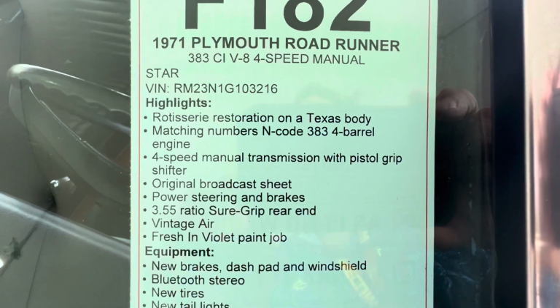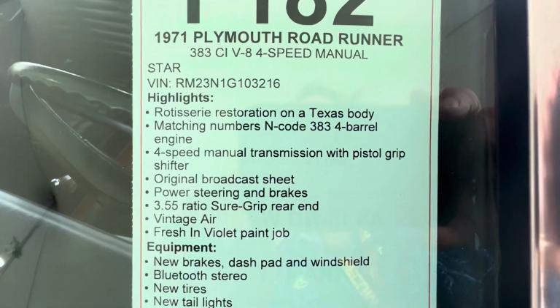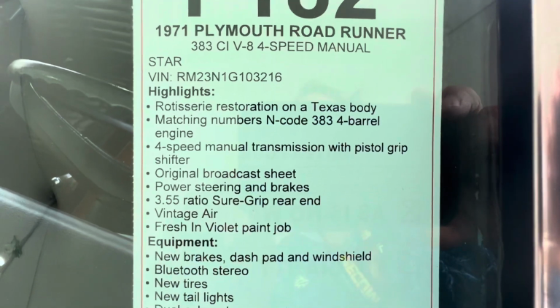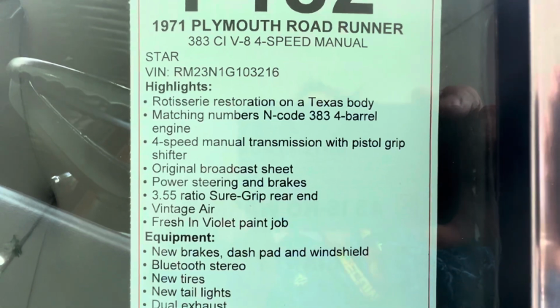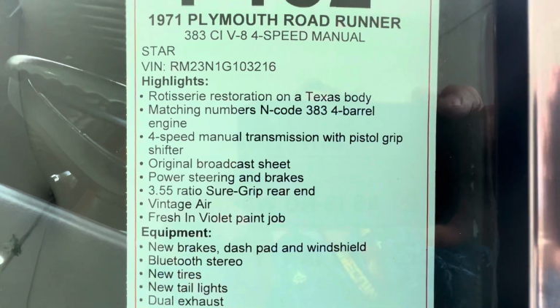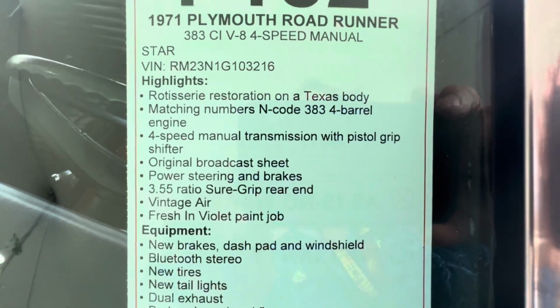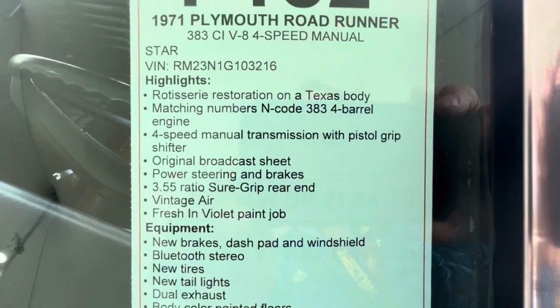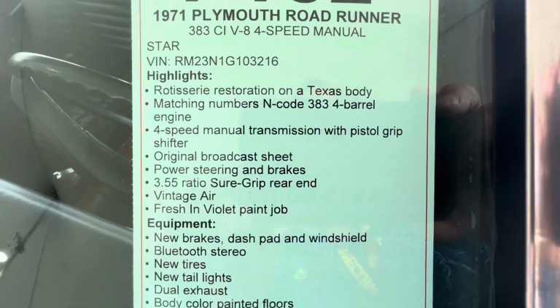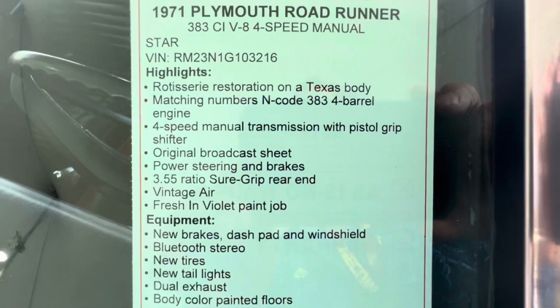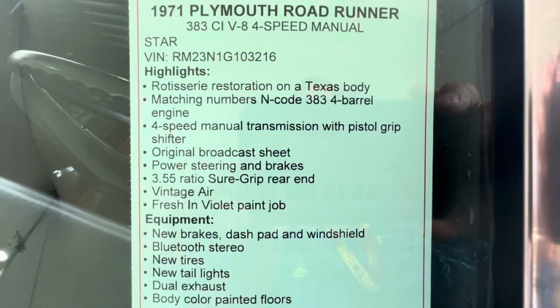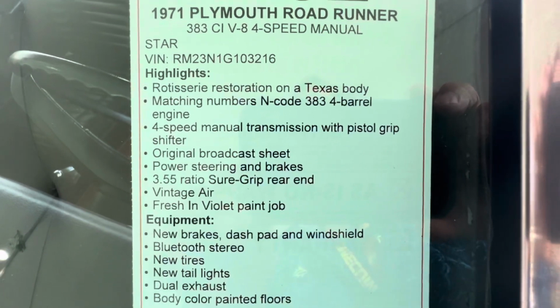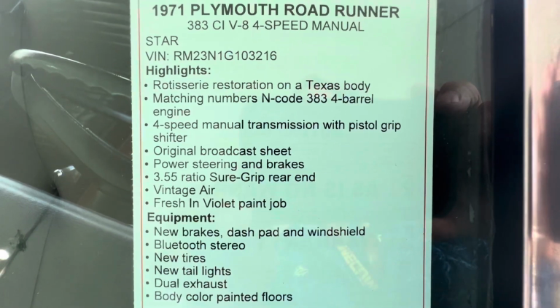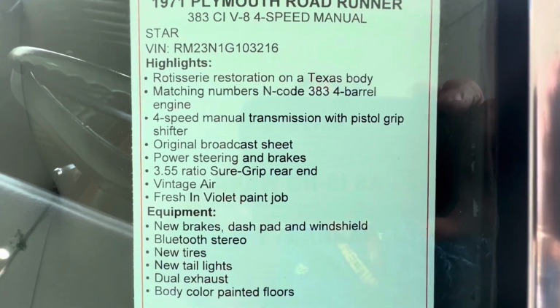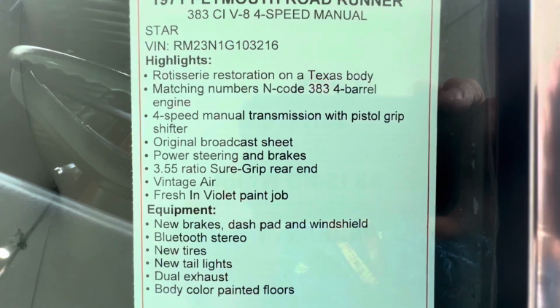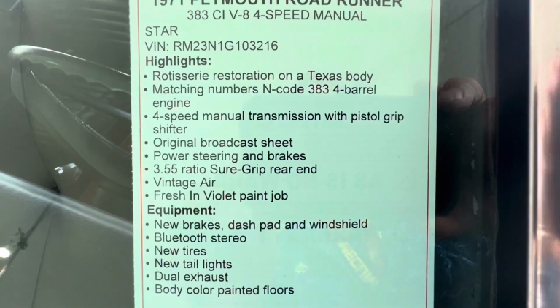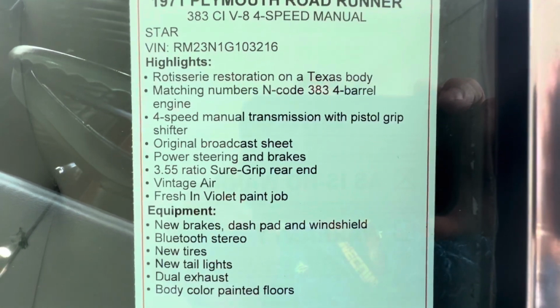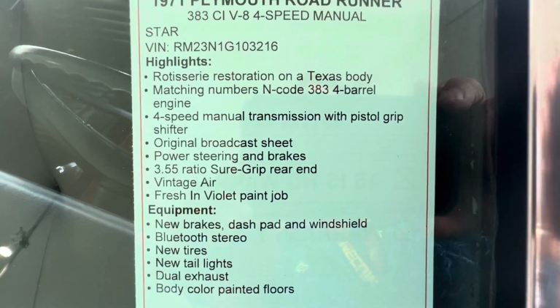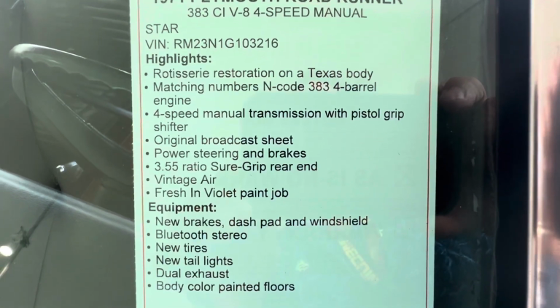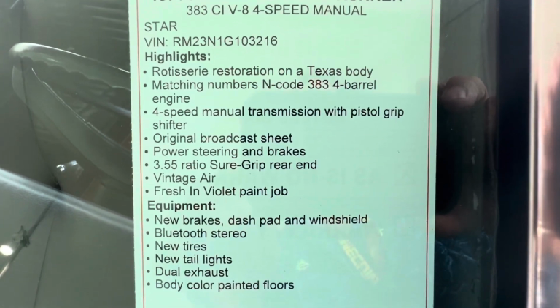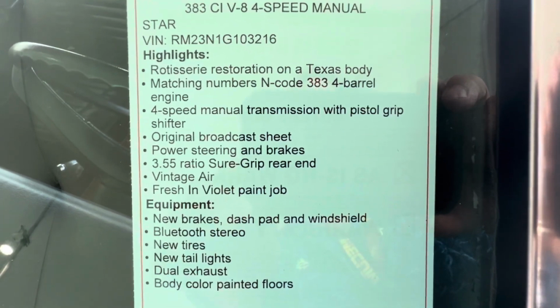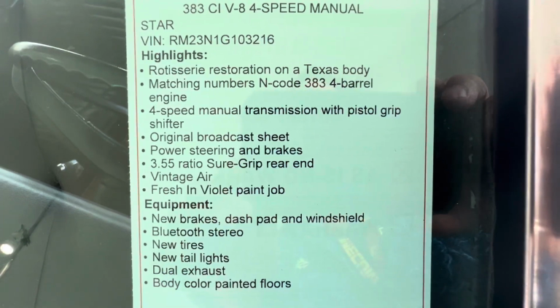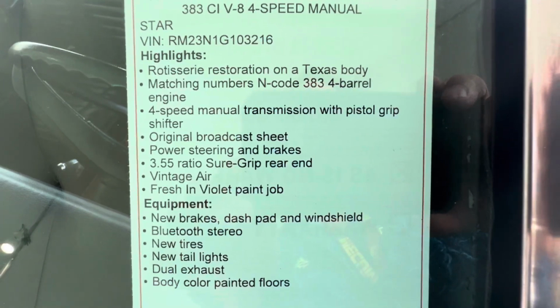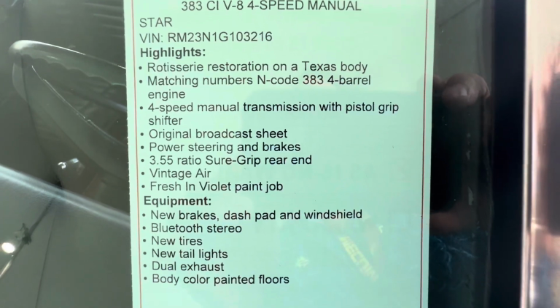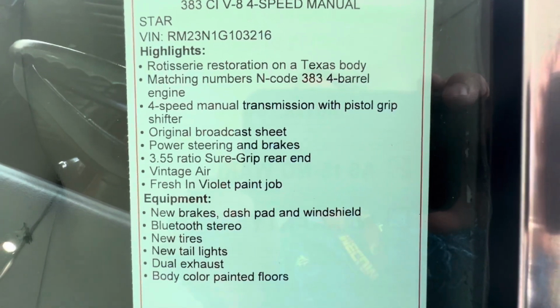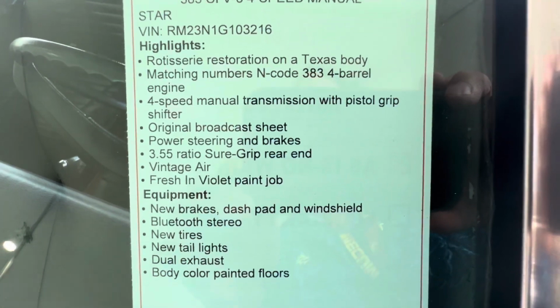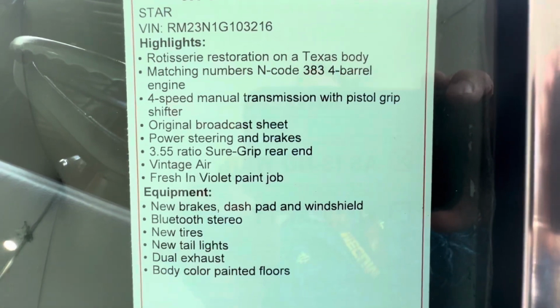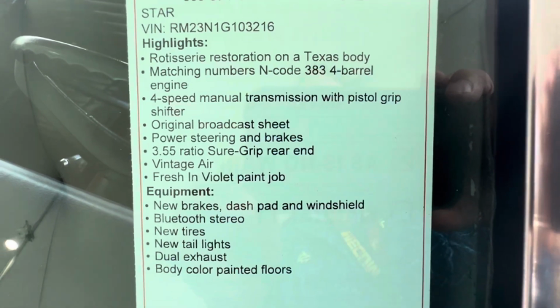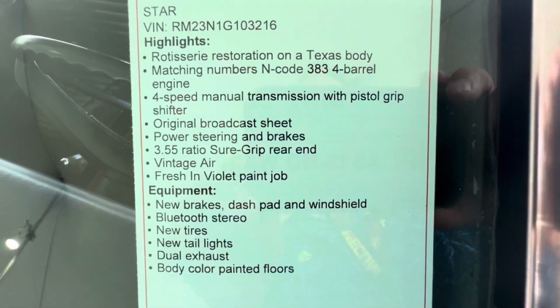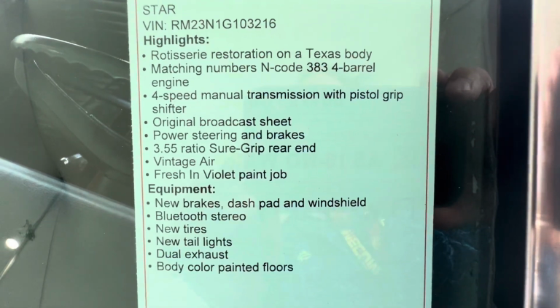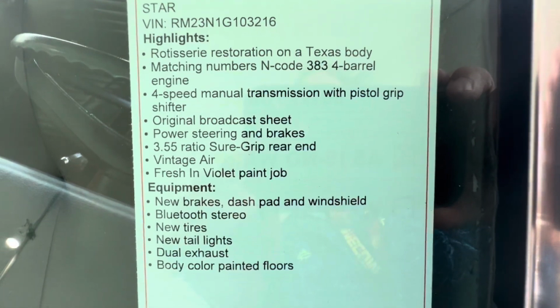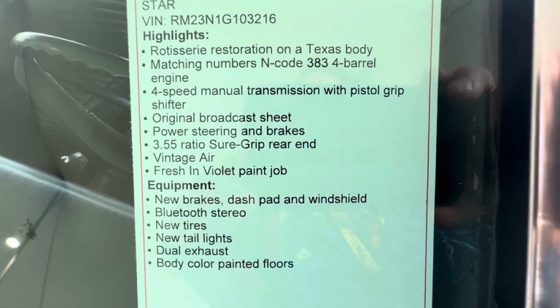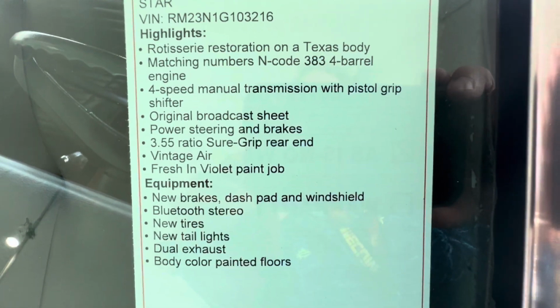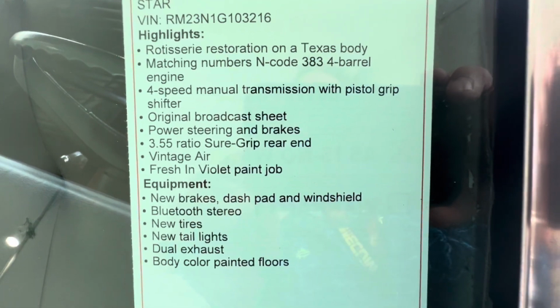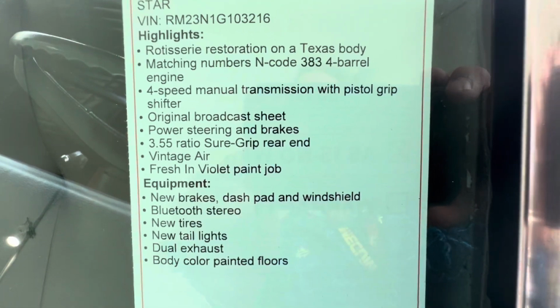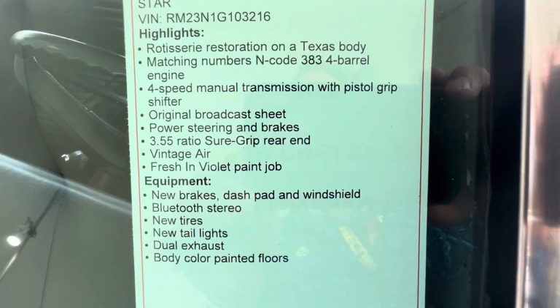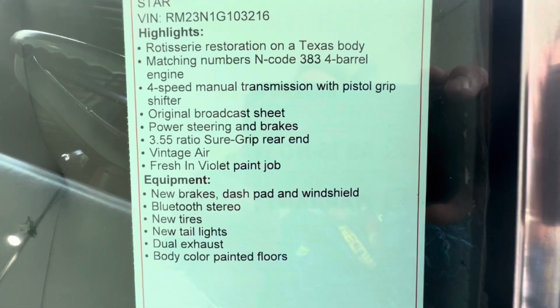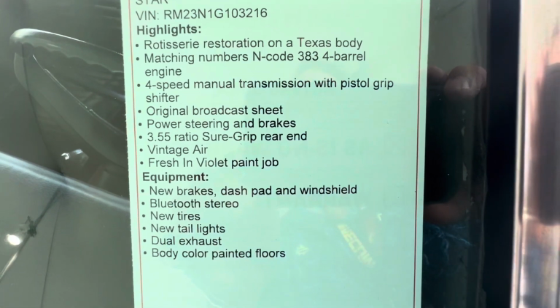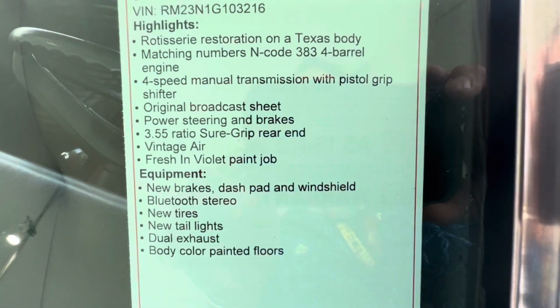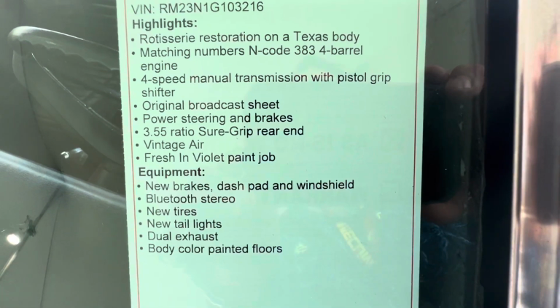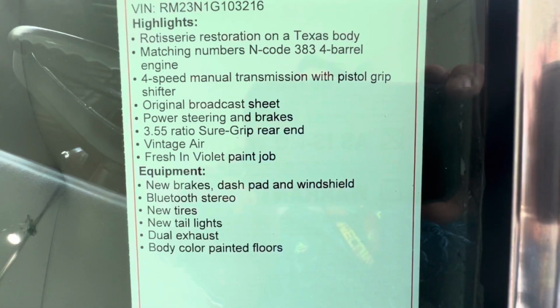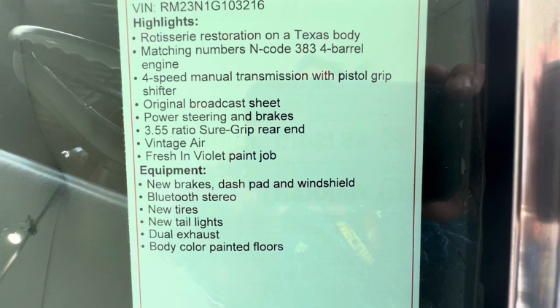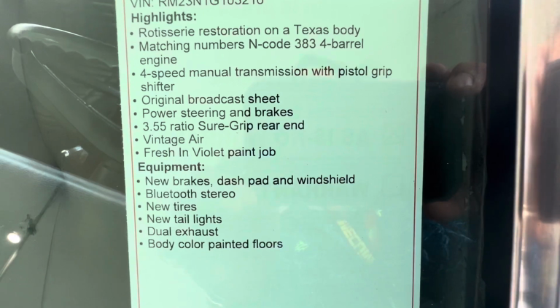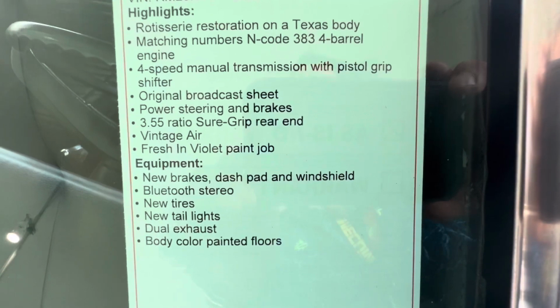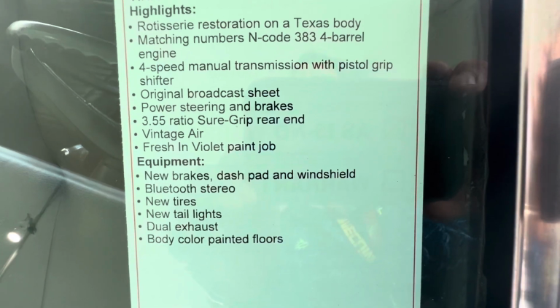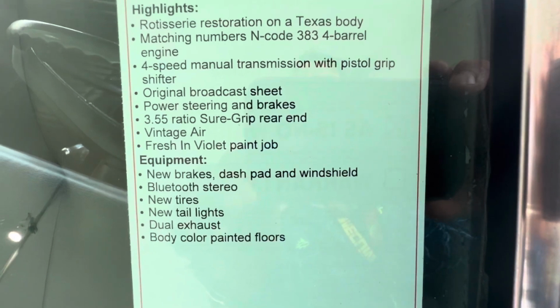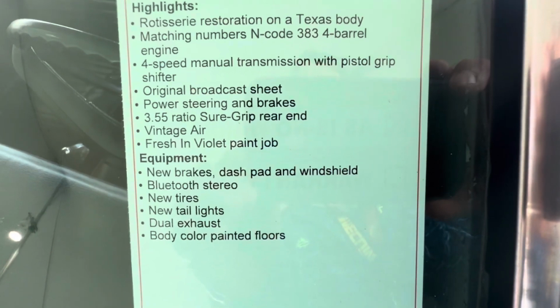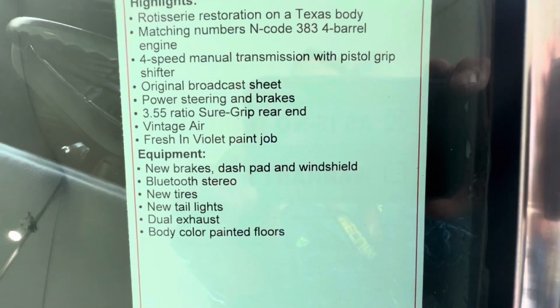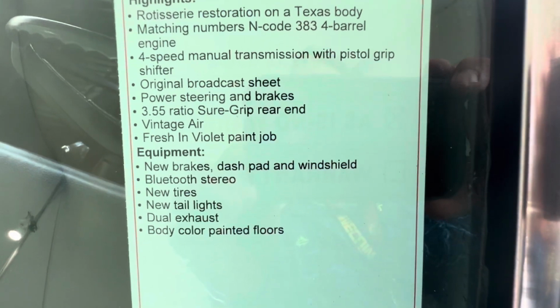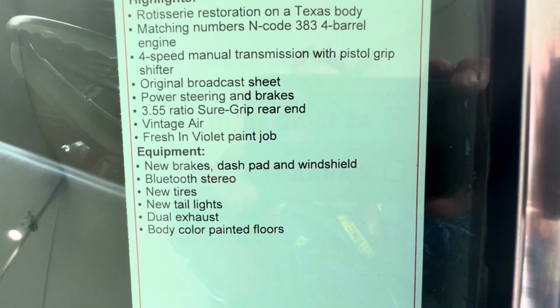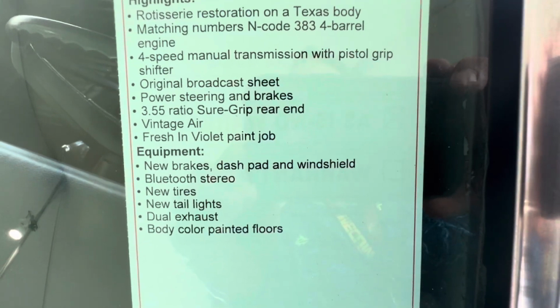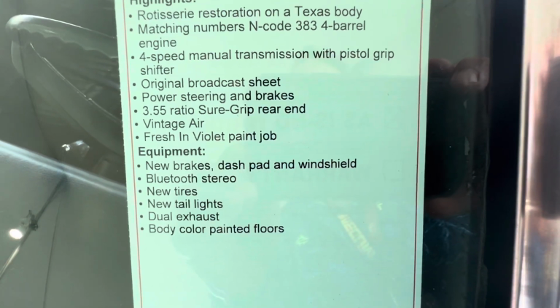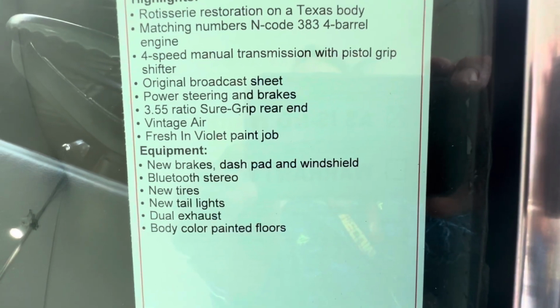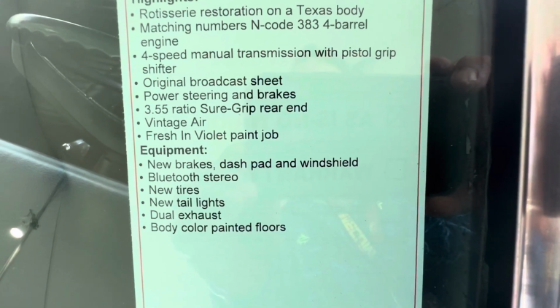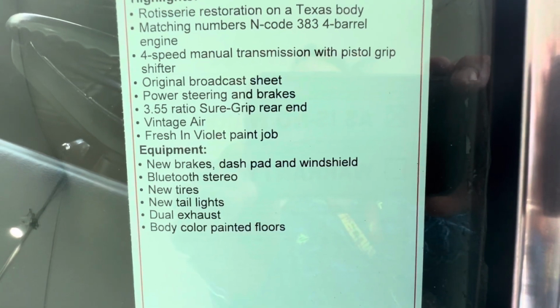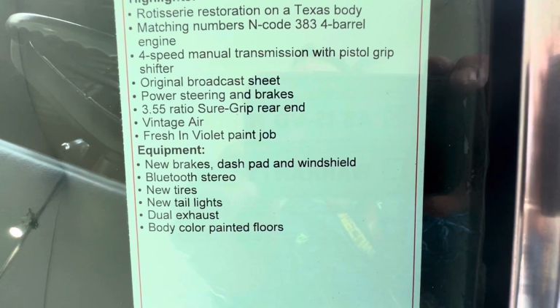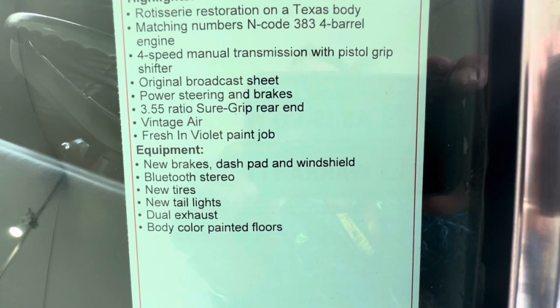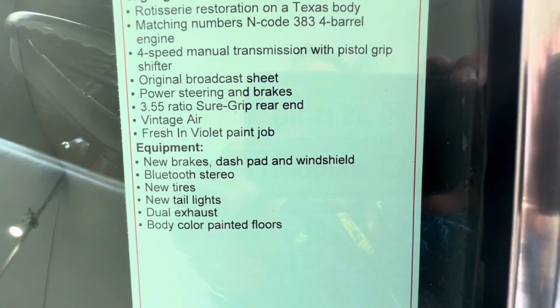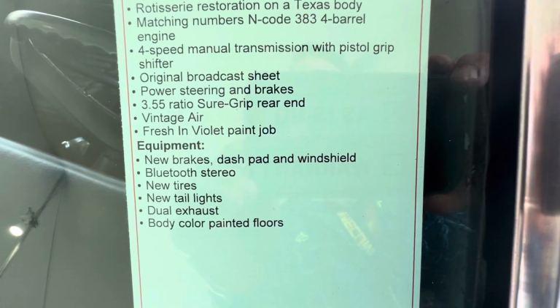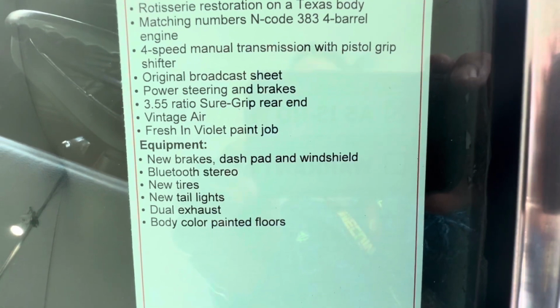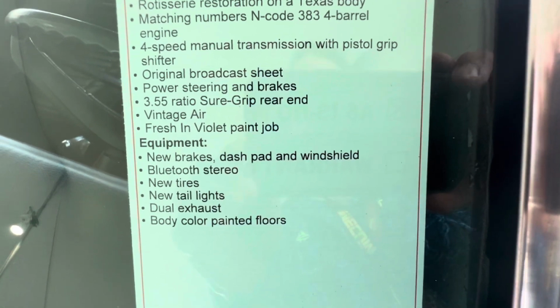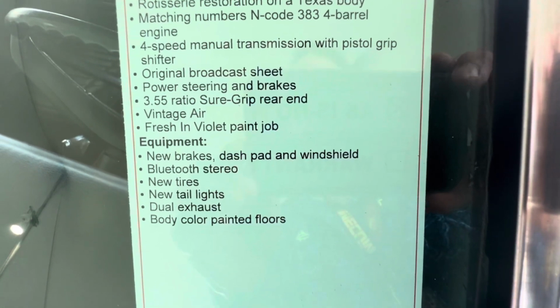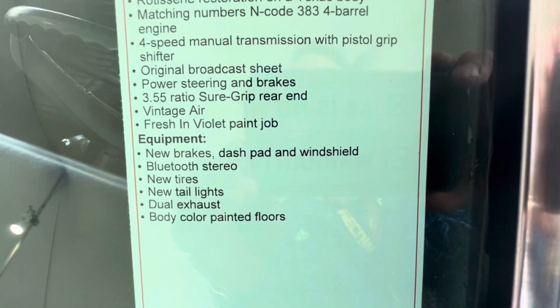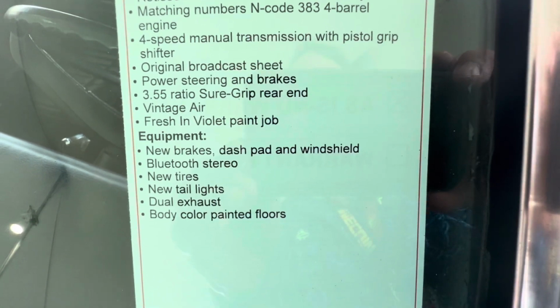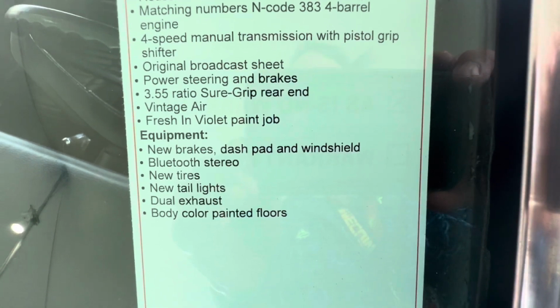Number match, end code 383. Four-speed with pistol grip, 355. It's got the 8.75 quarter rear in it.